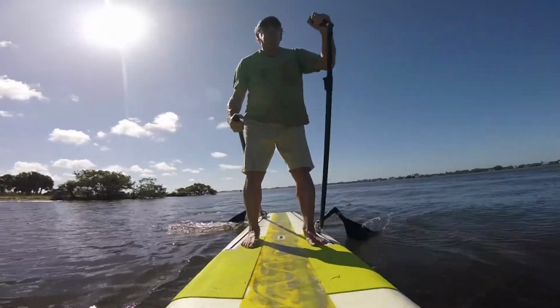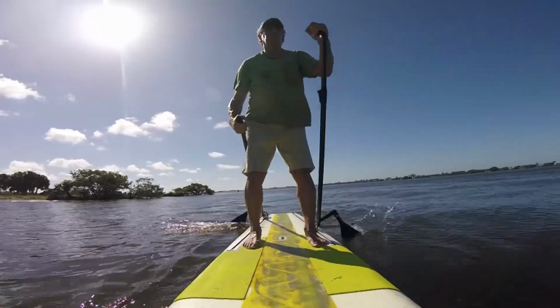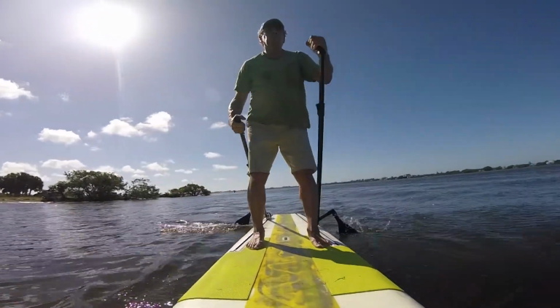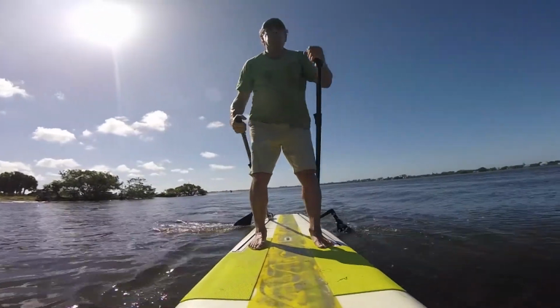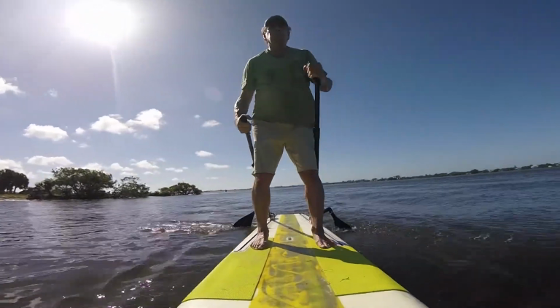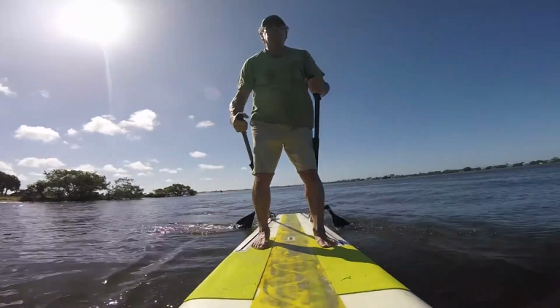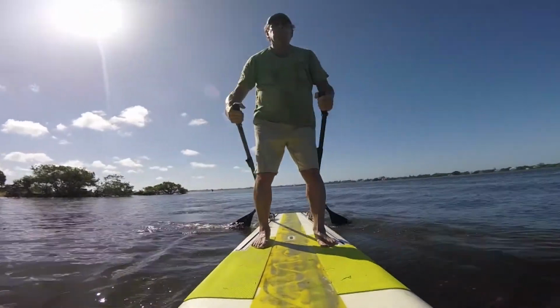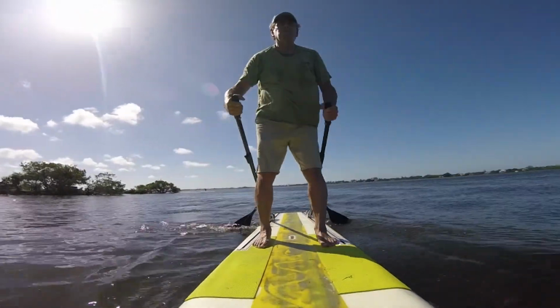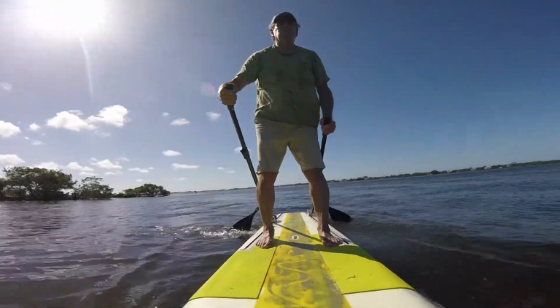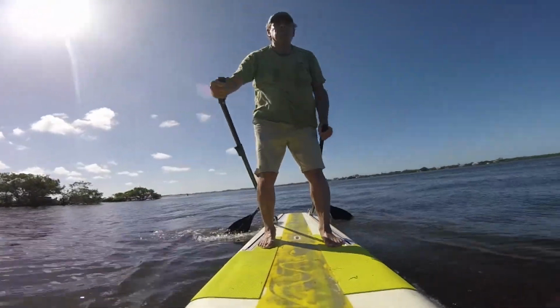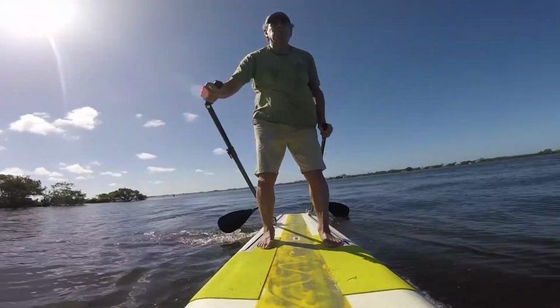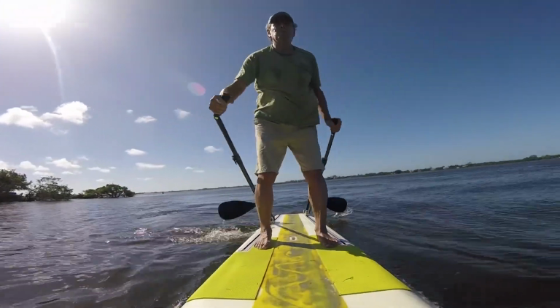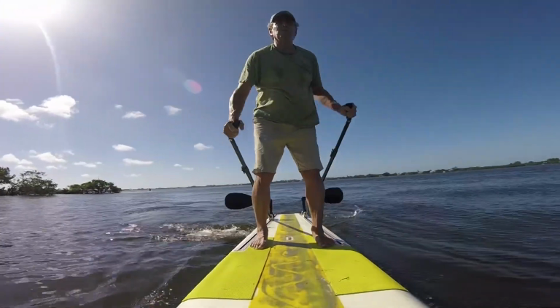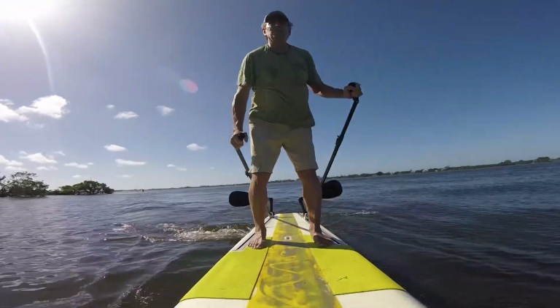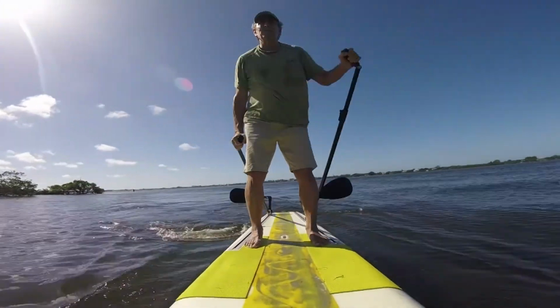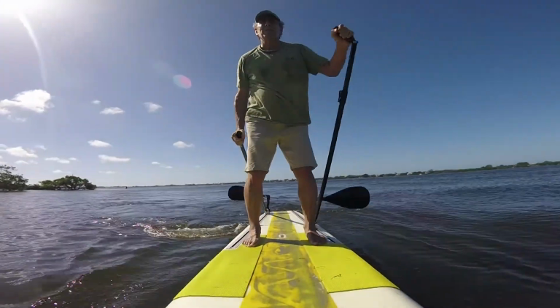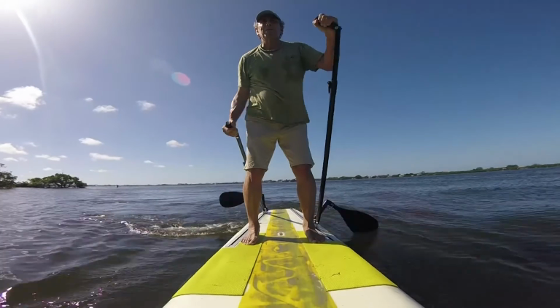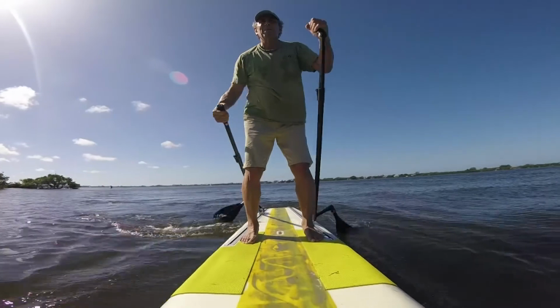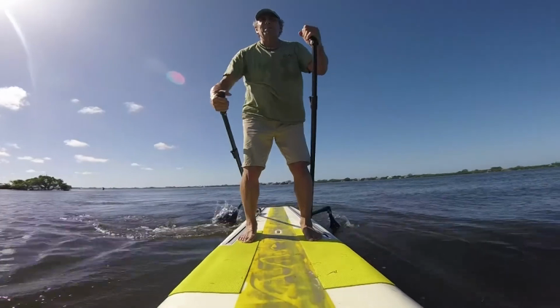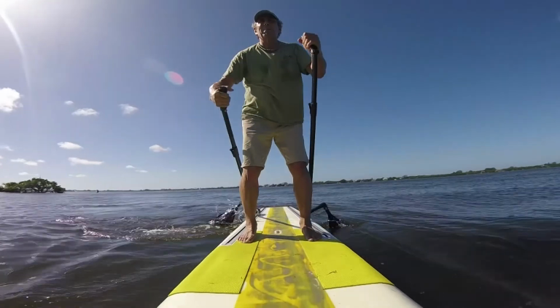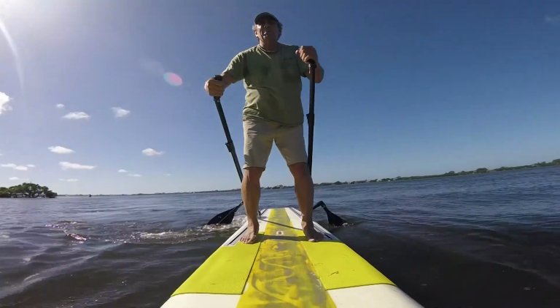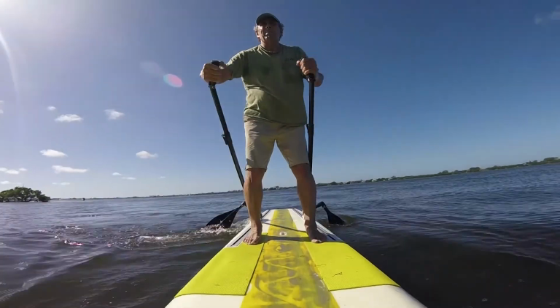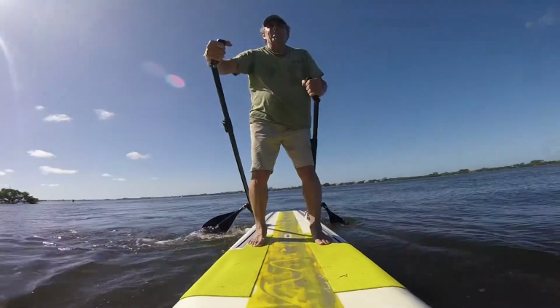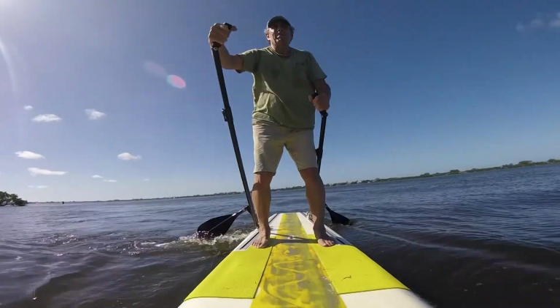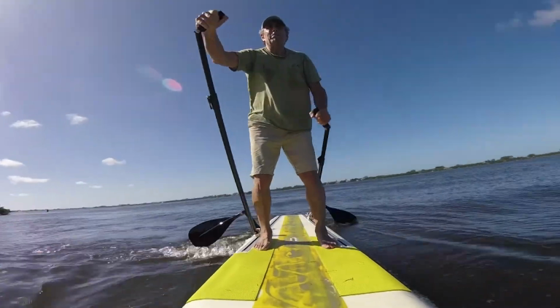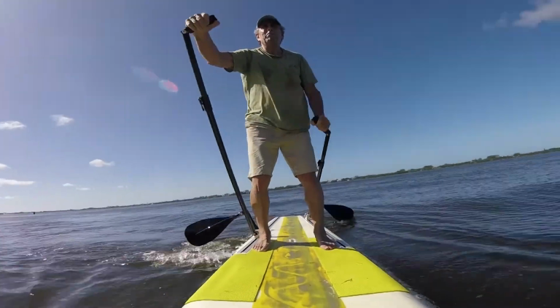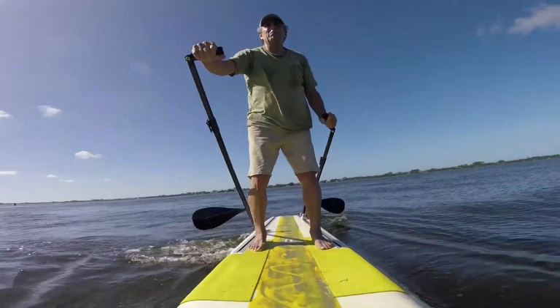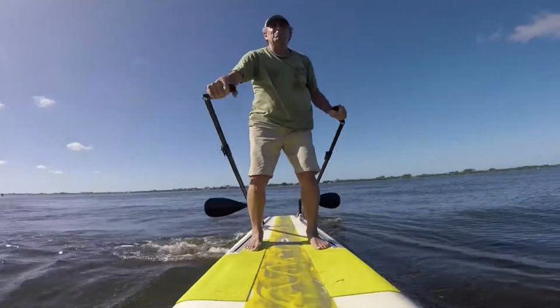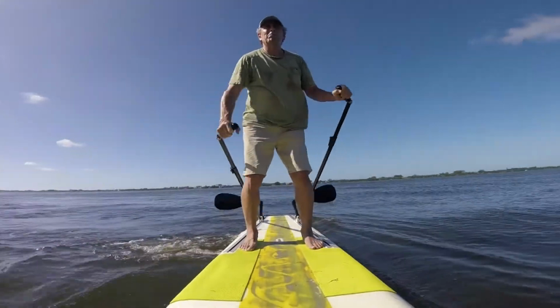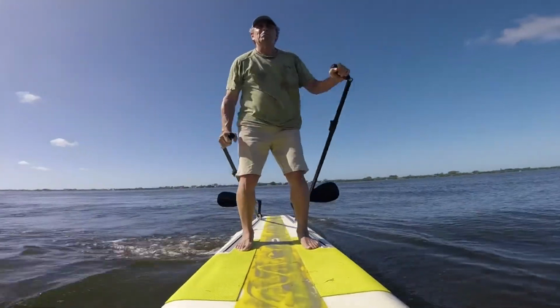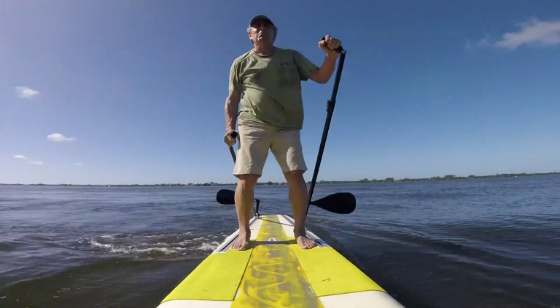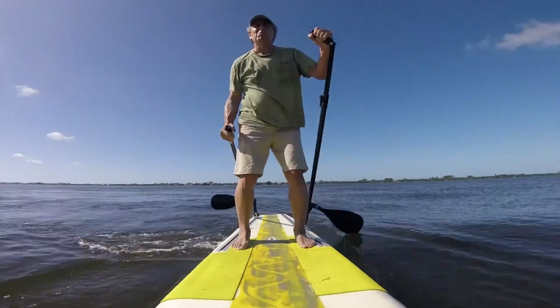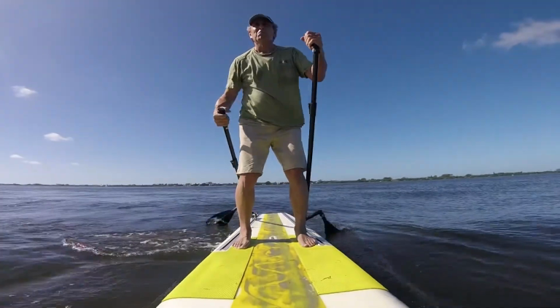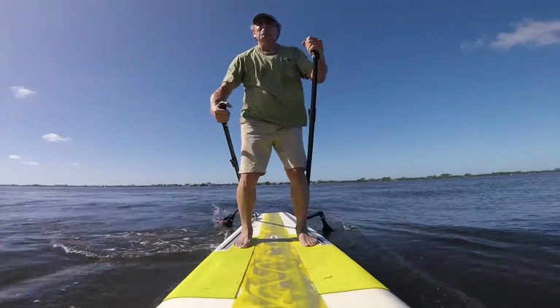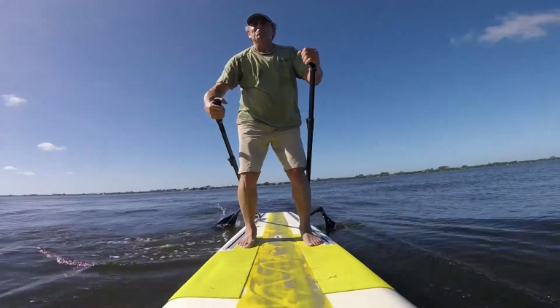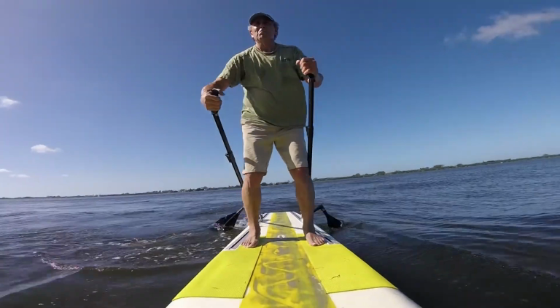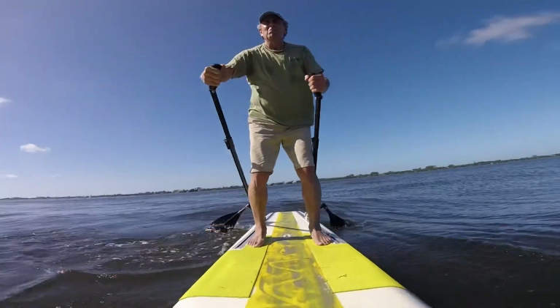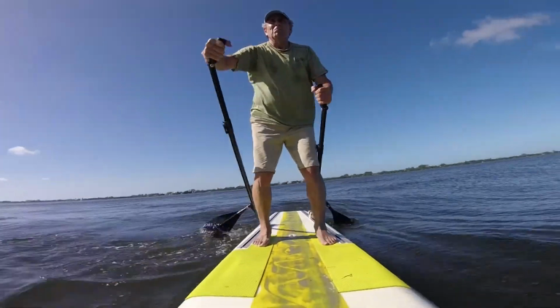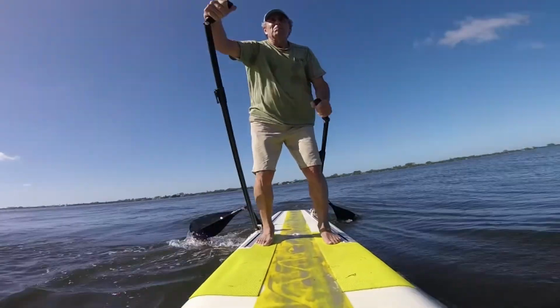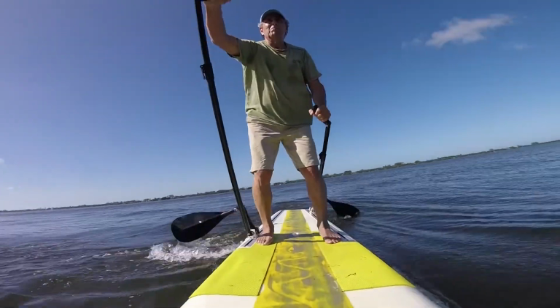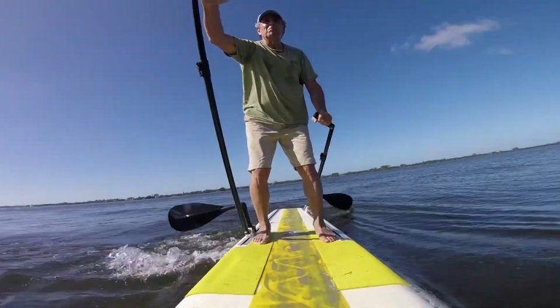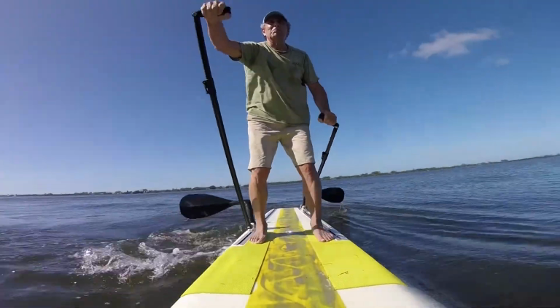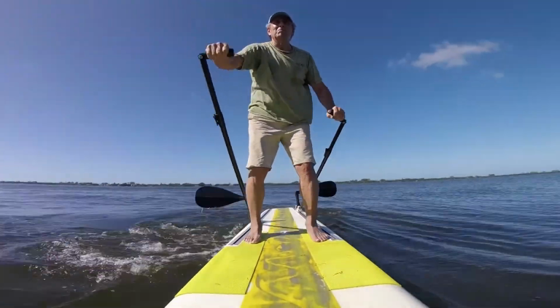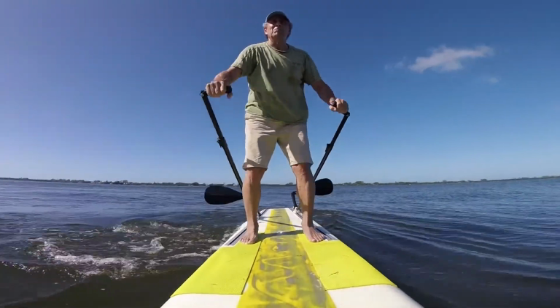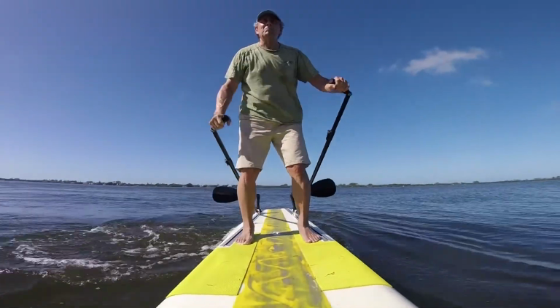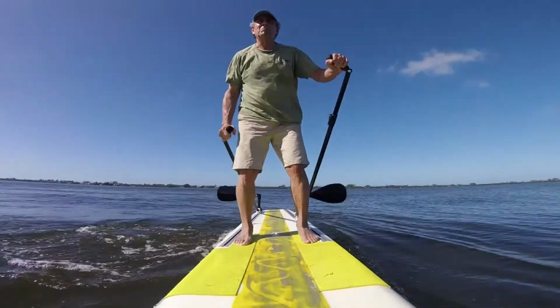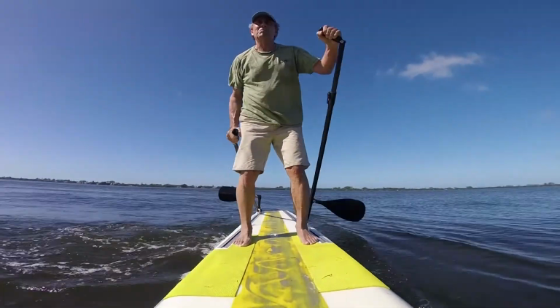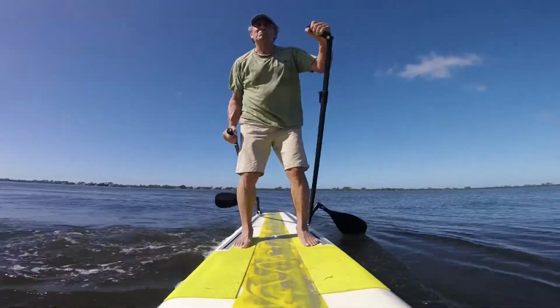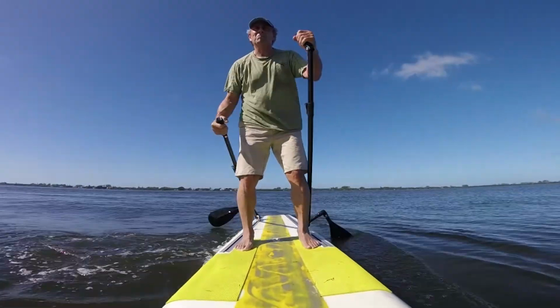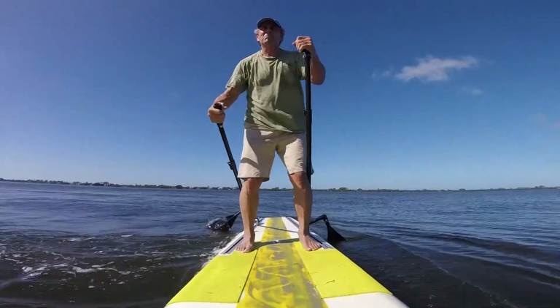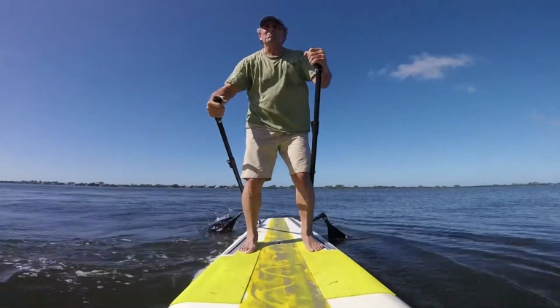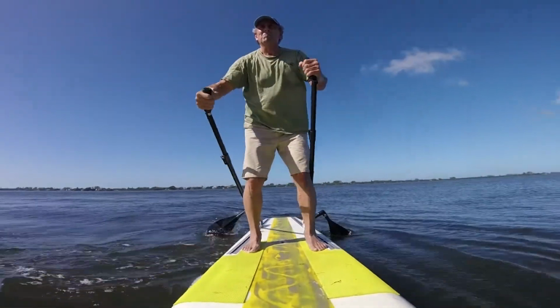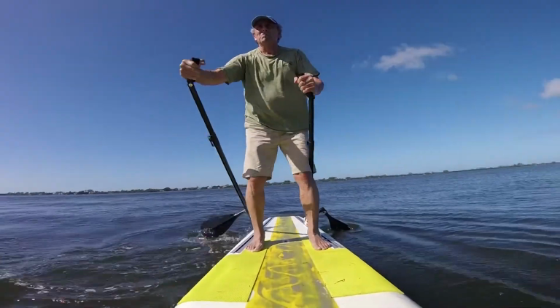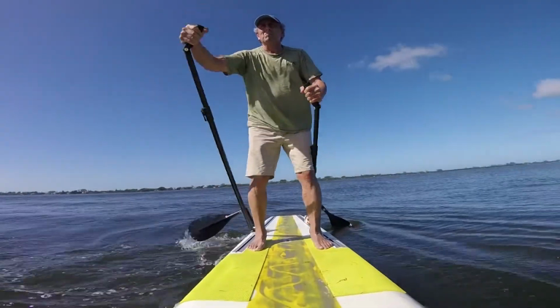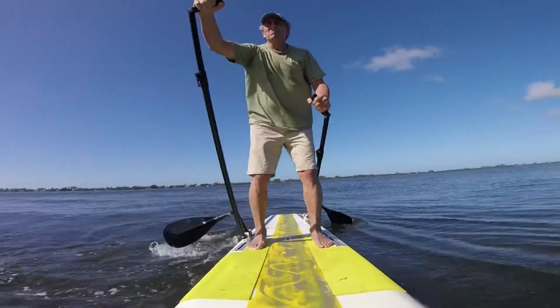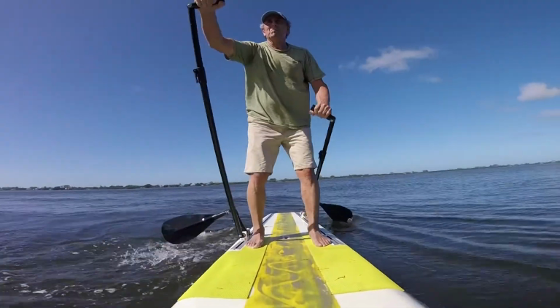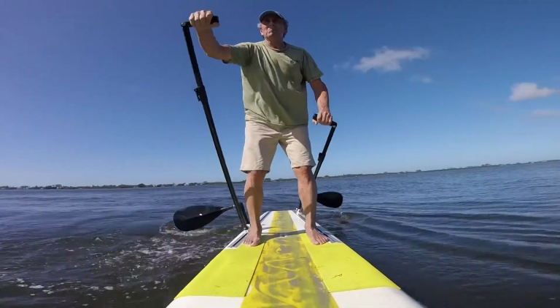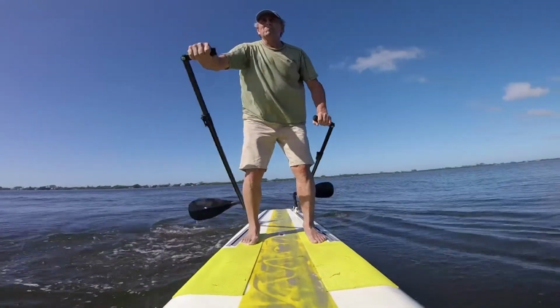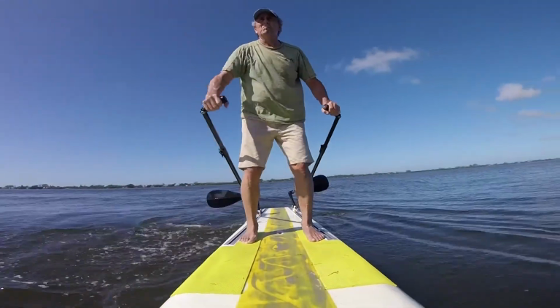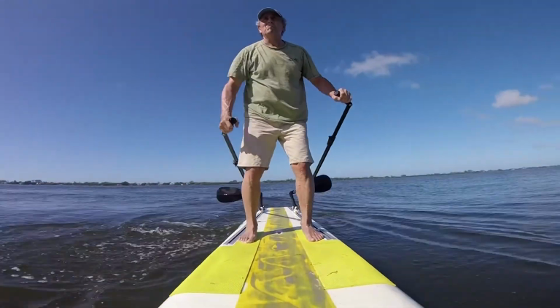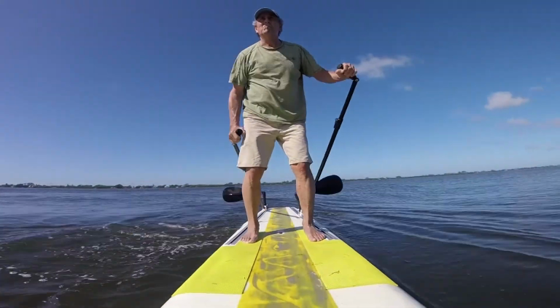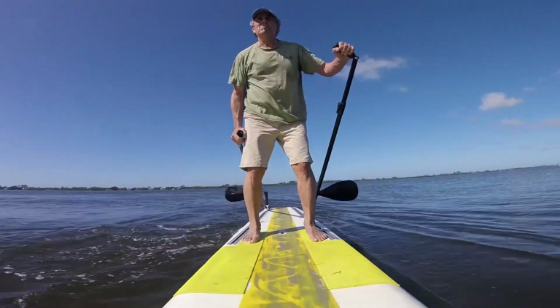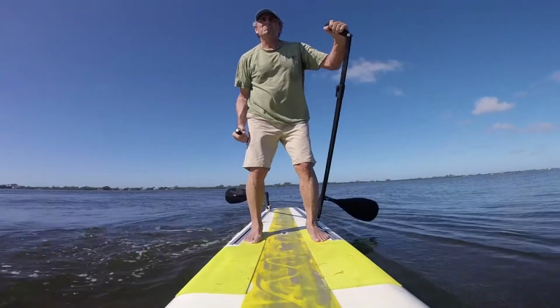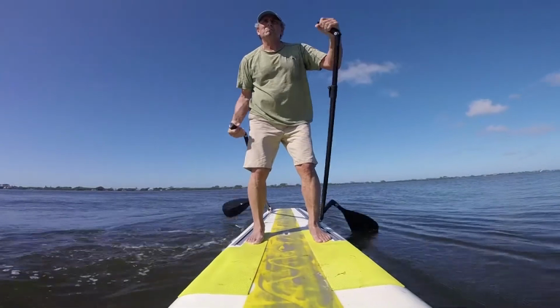Now we're performing a very simple turn. Note how we pull back on one paddle and push forward on the other, and the board turns in place.